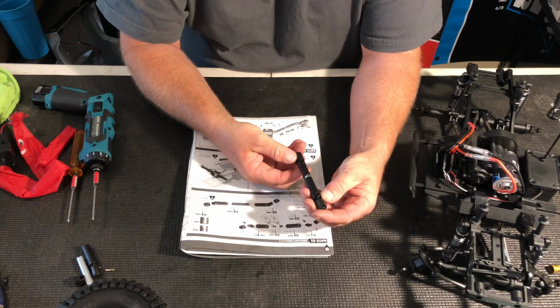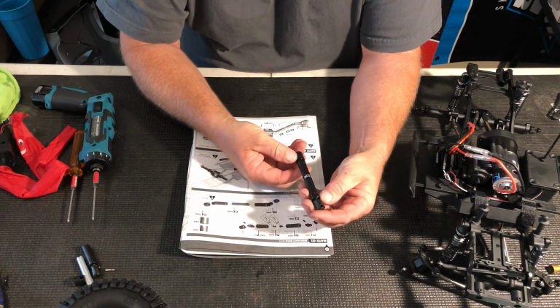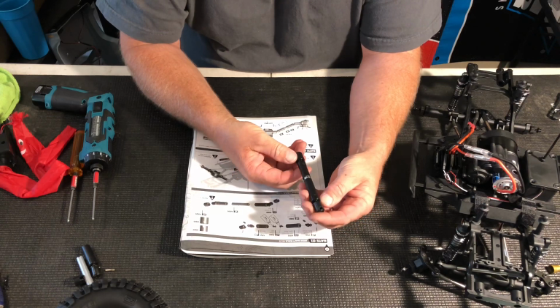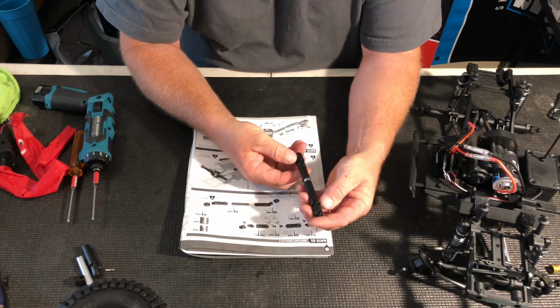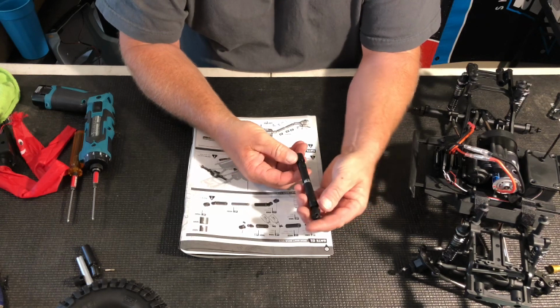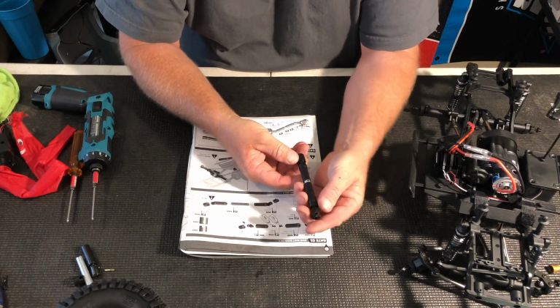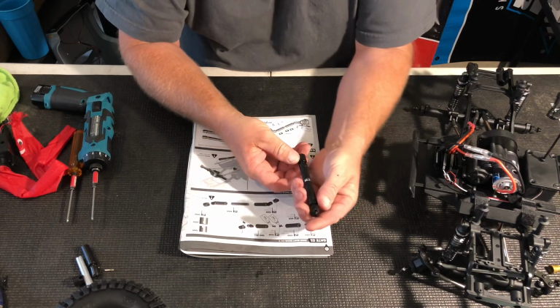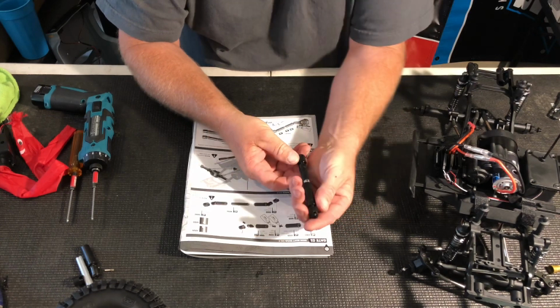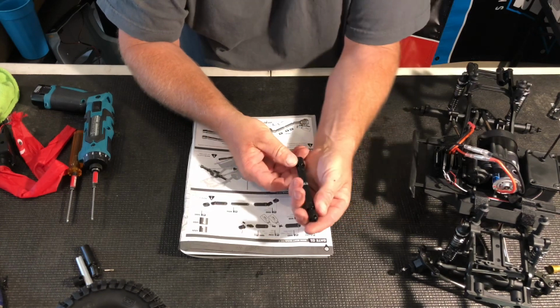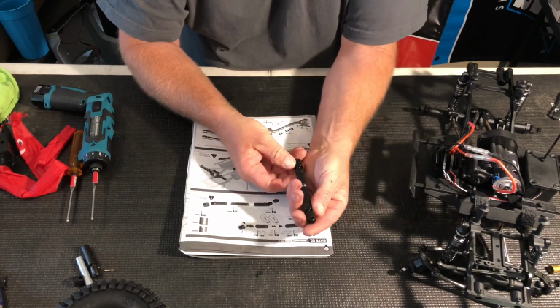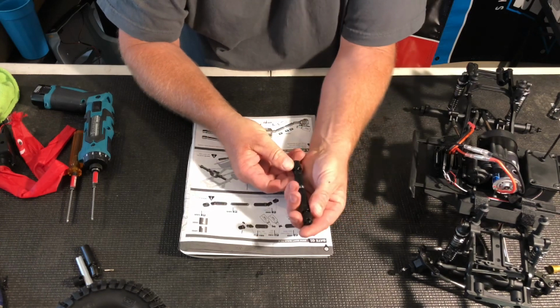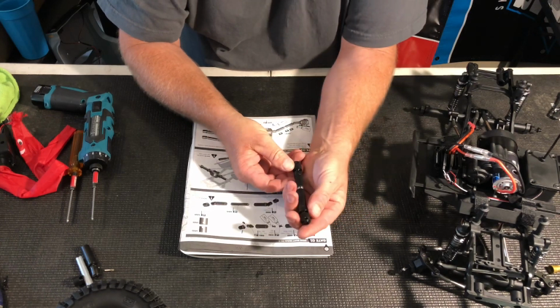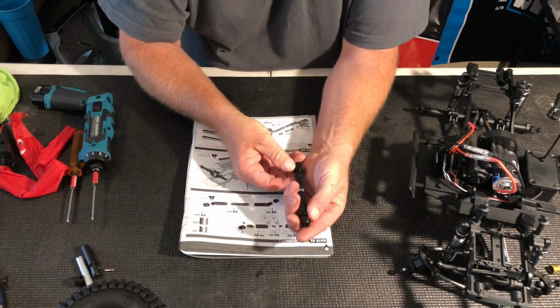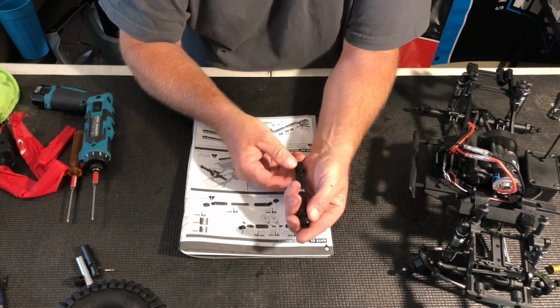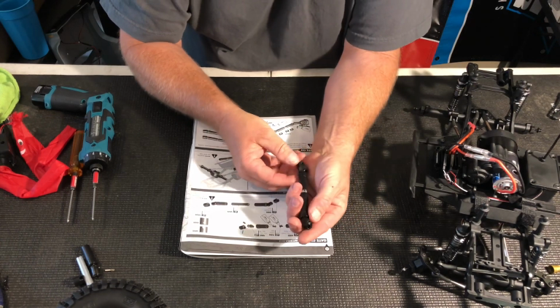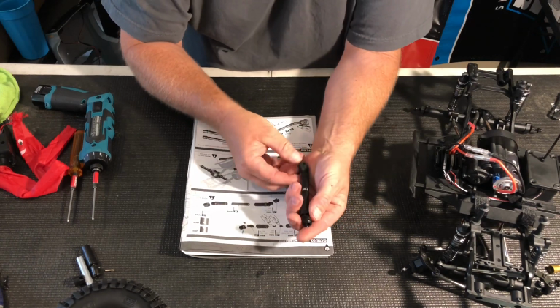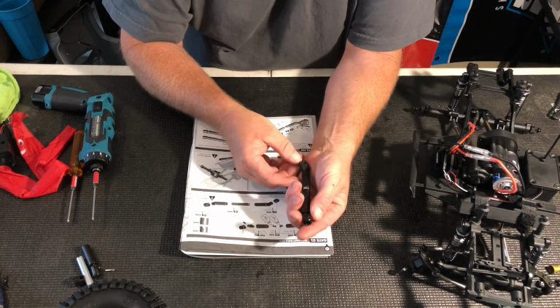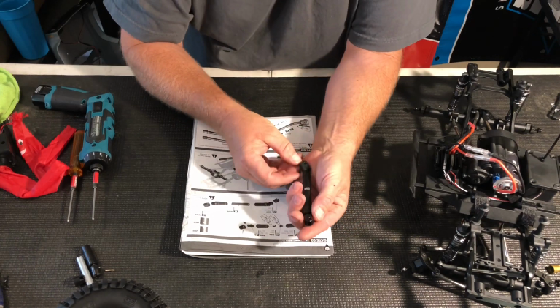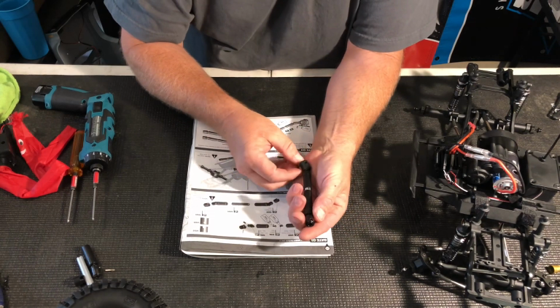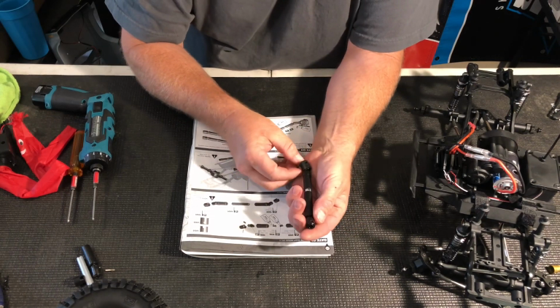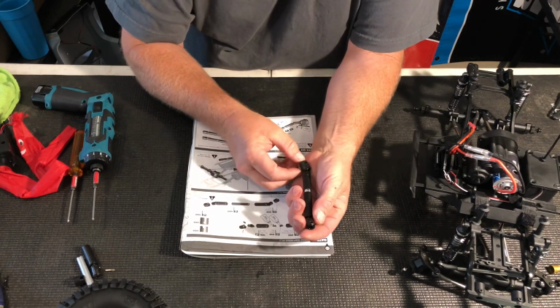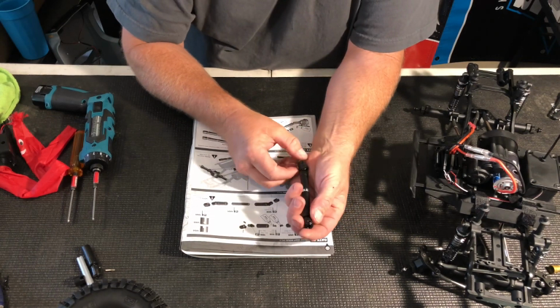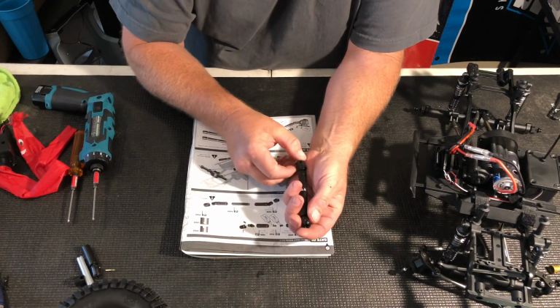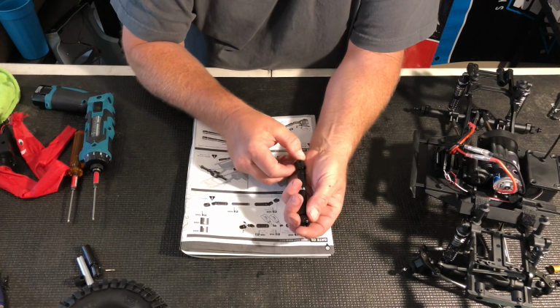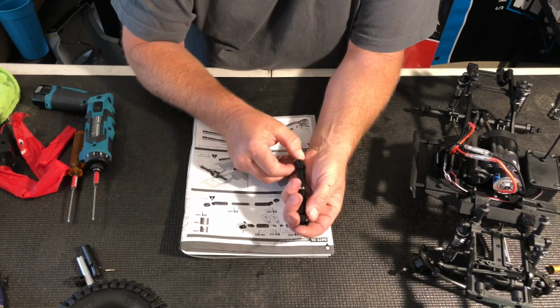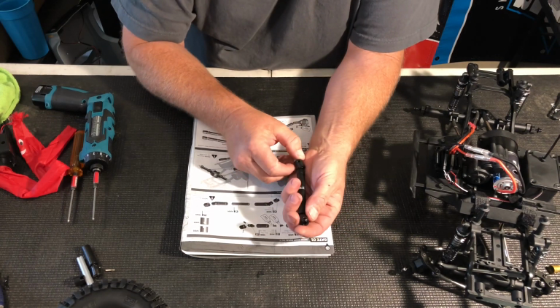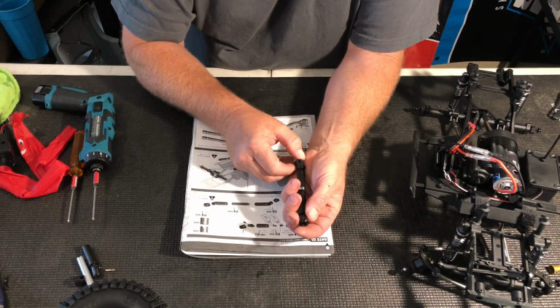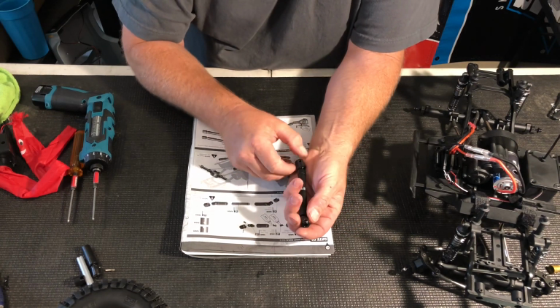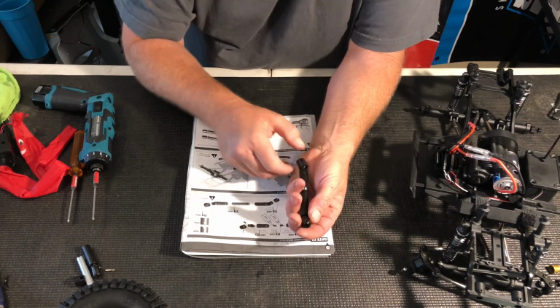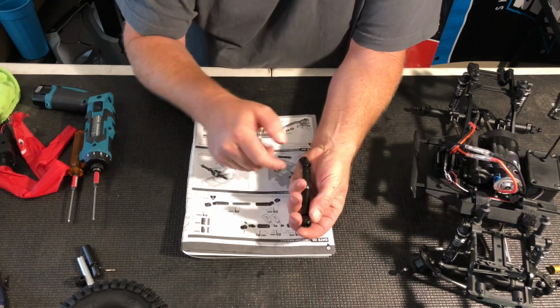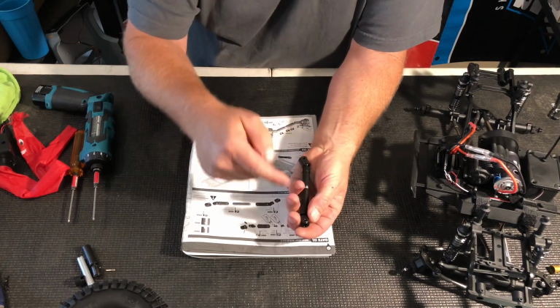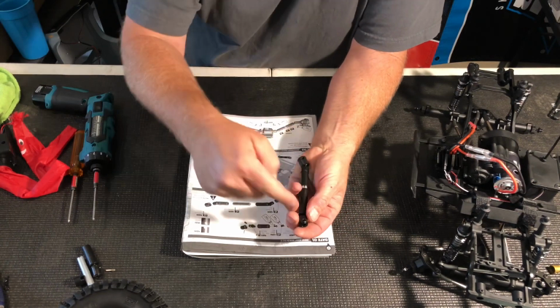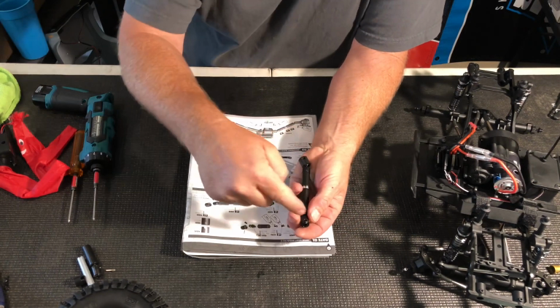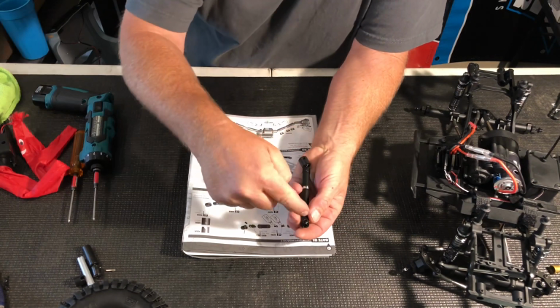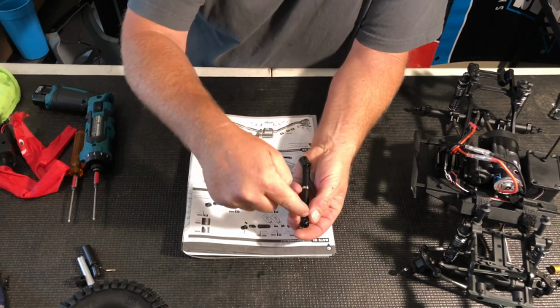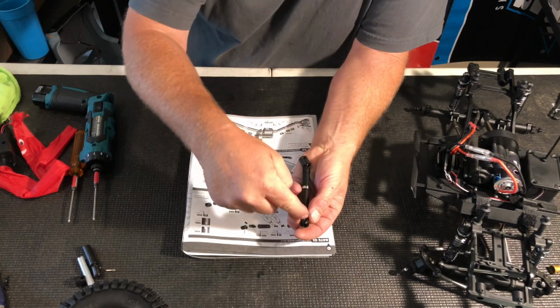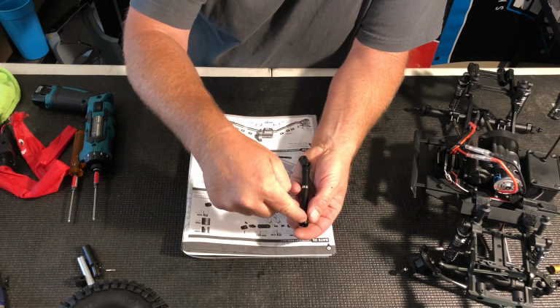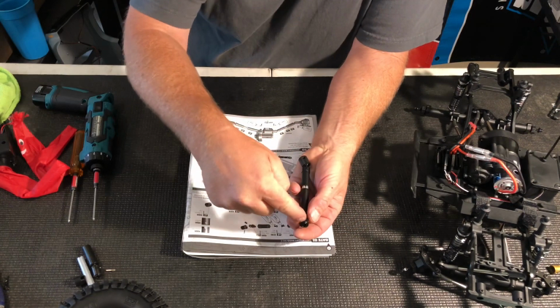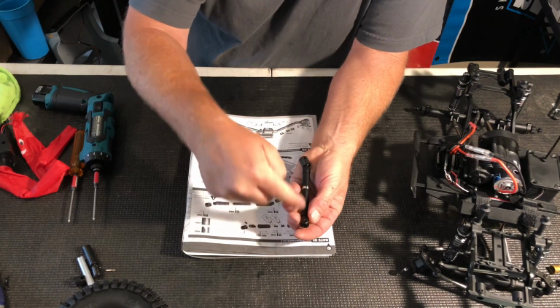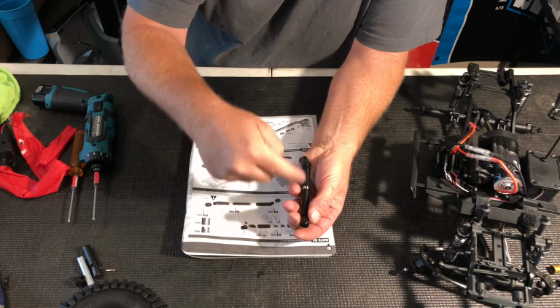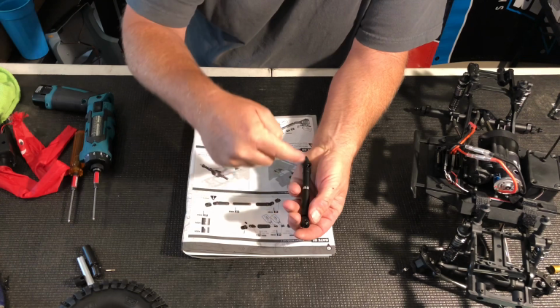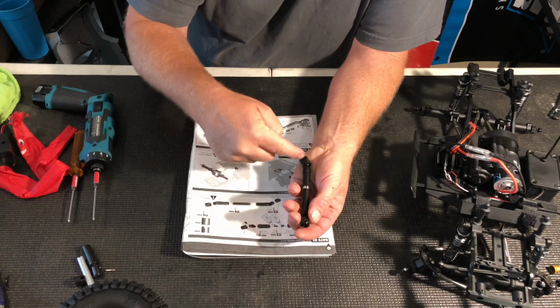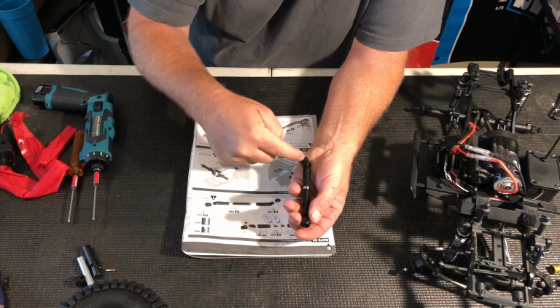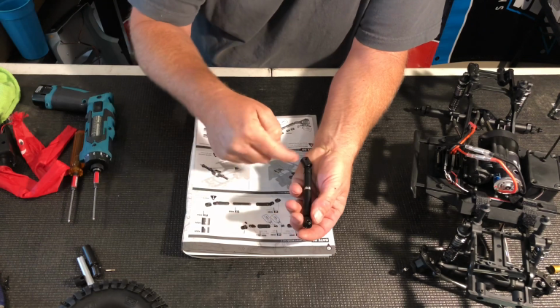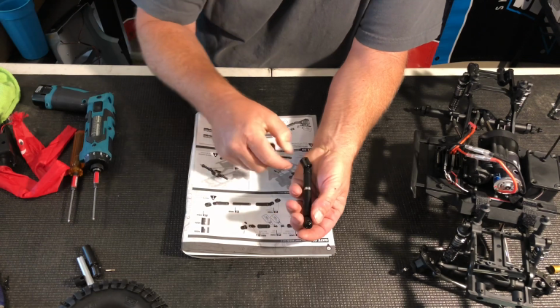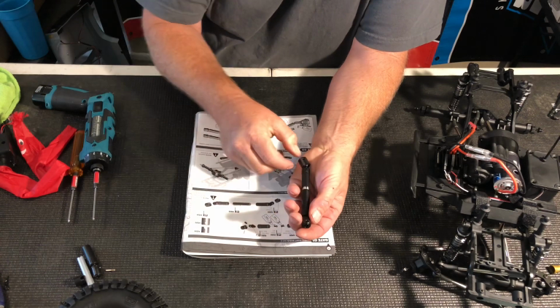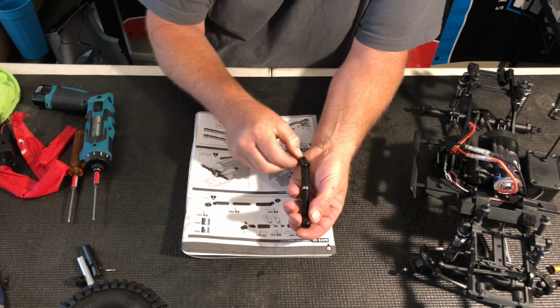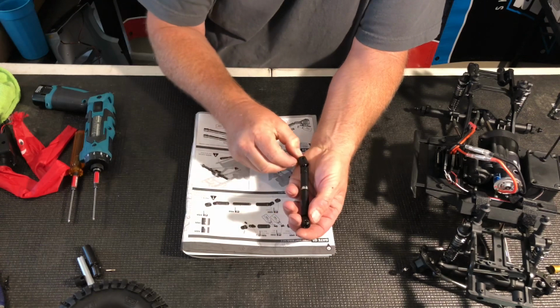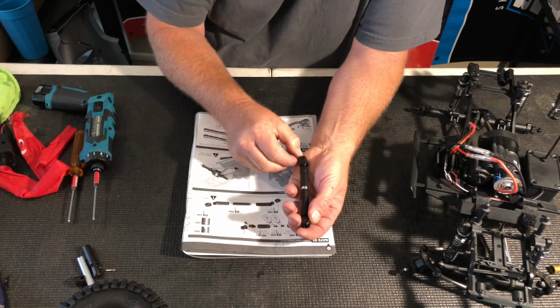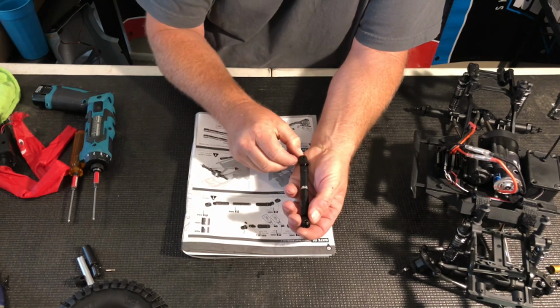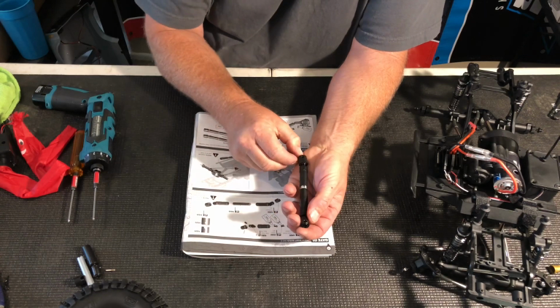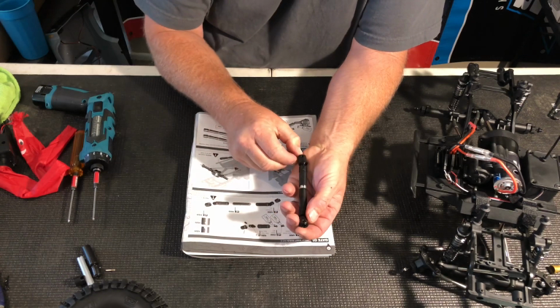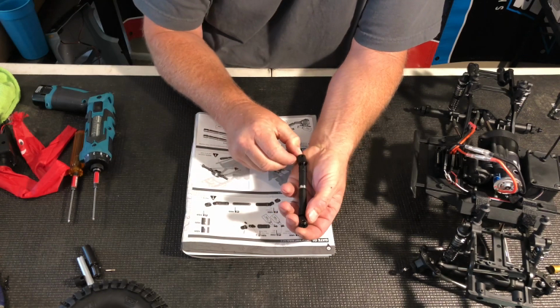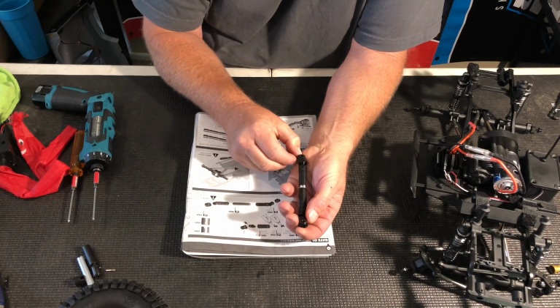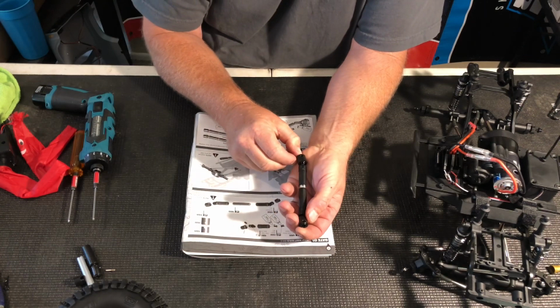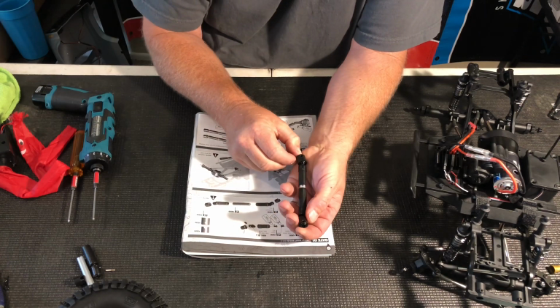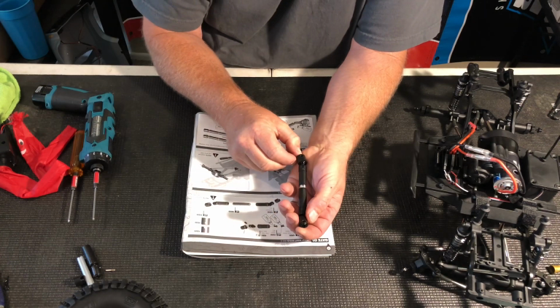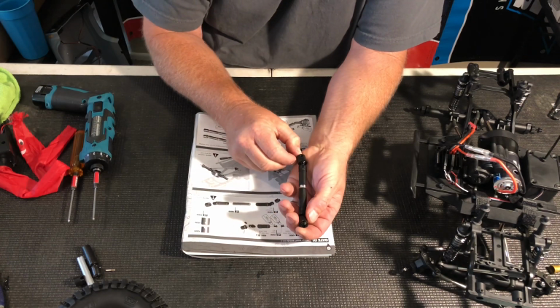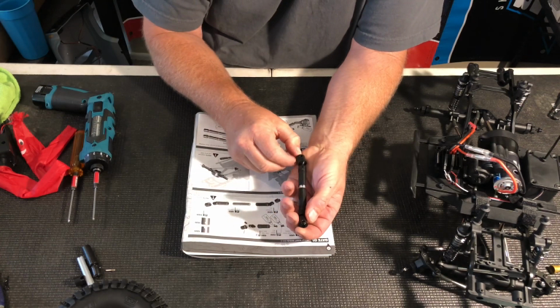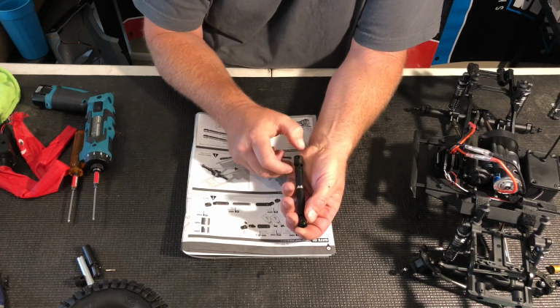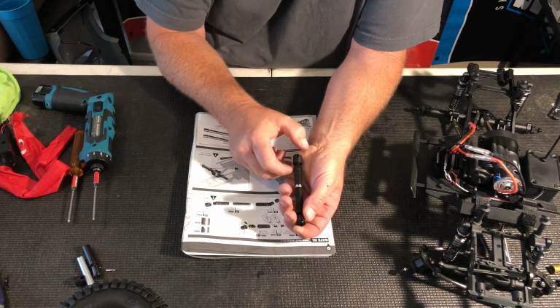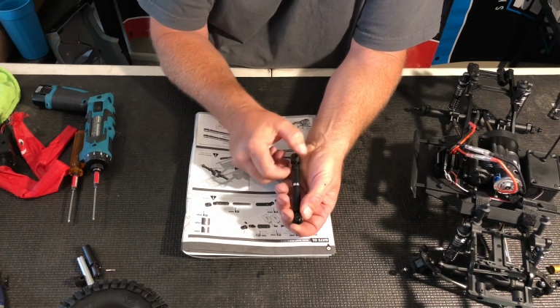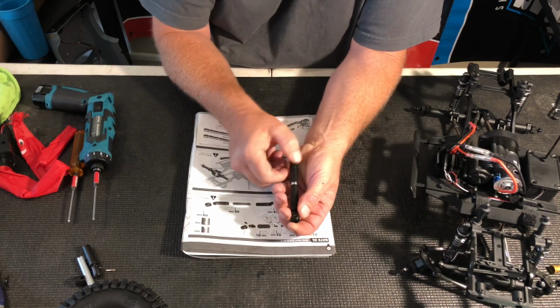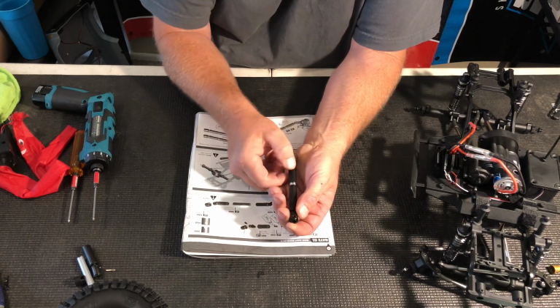On this truck, if you look at this right here, you have a hole here and a hole here. That's proper phasing.